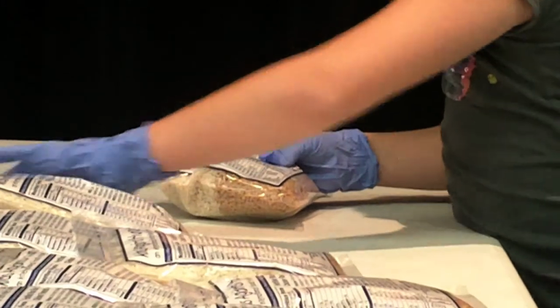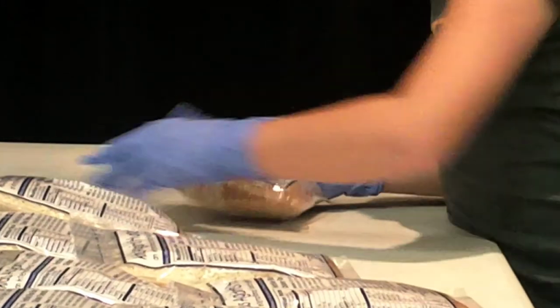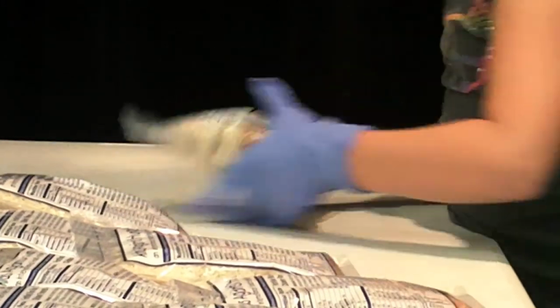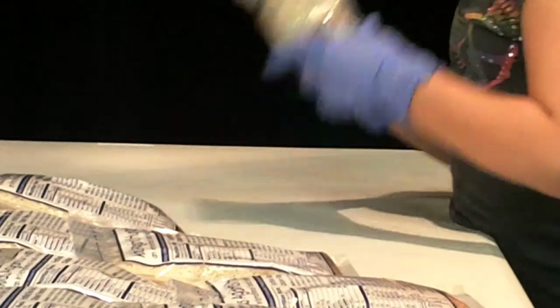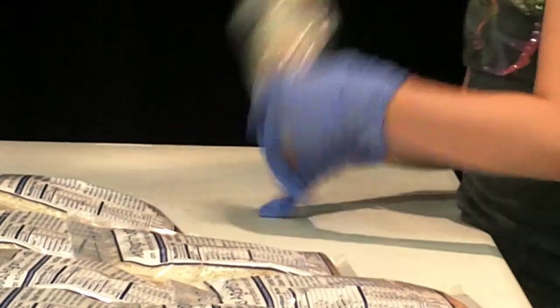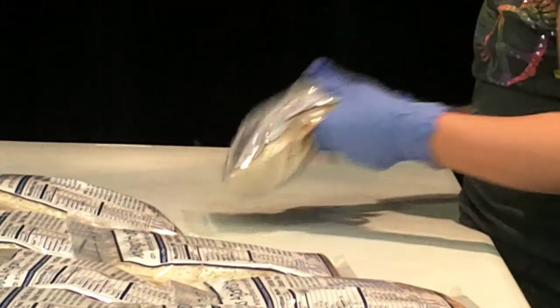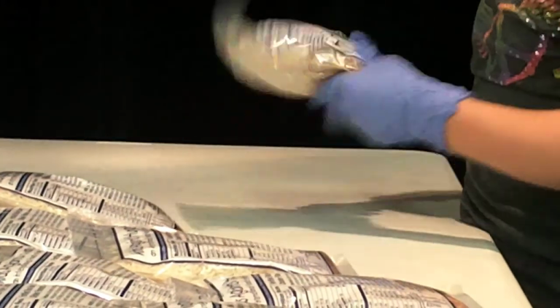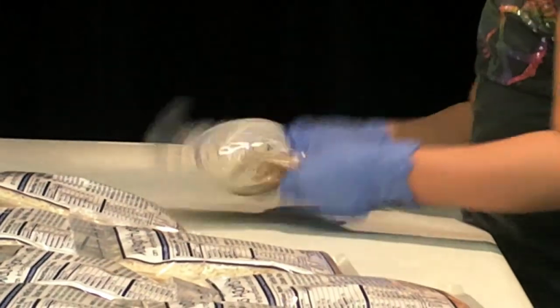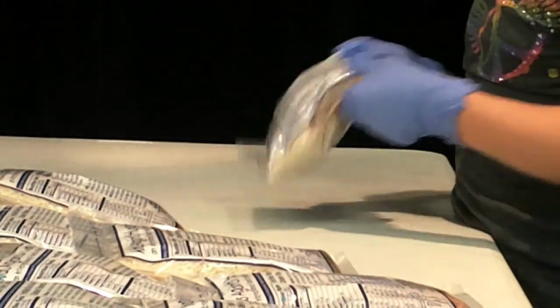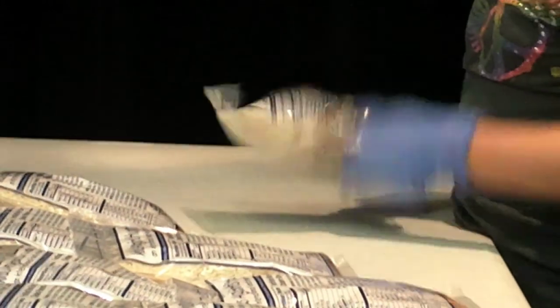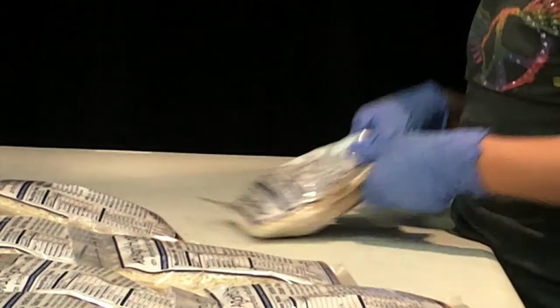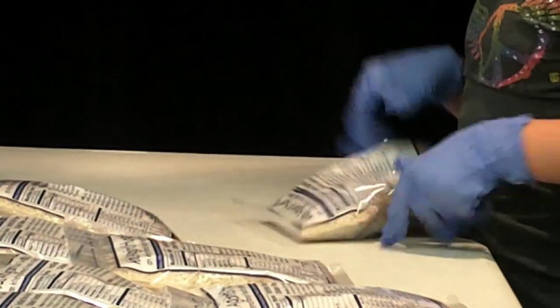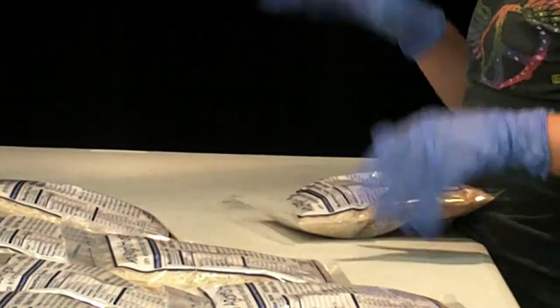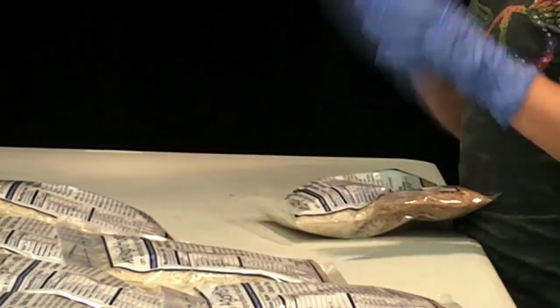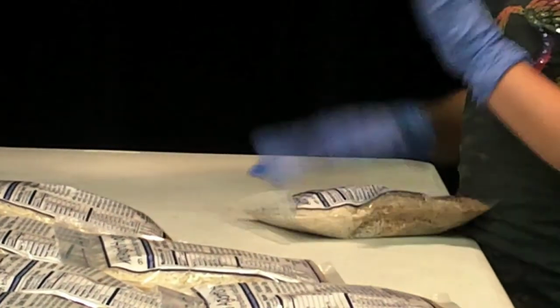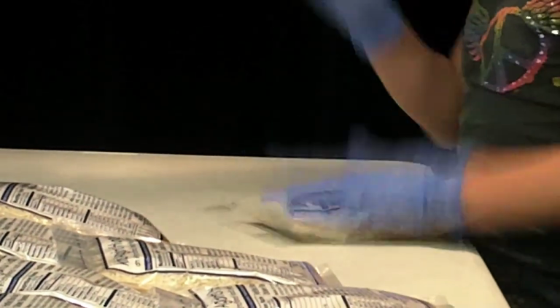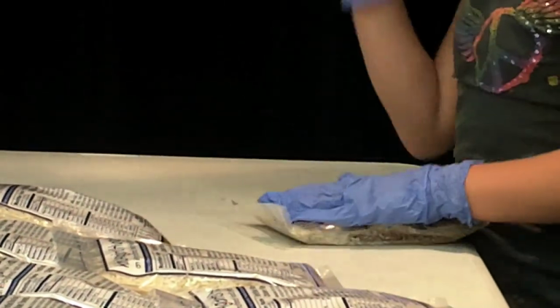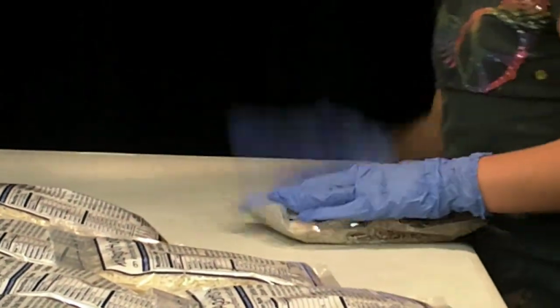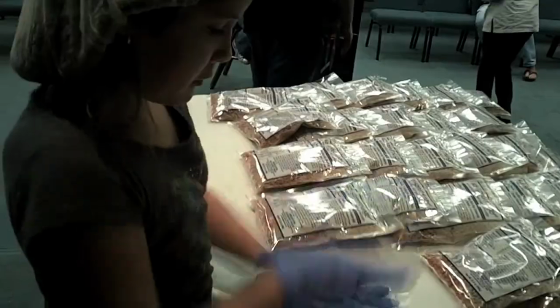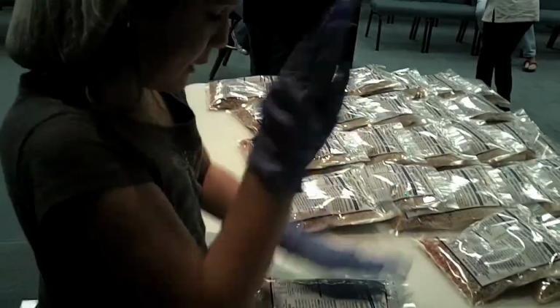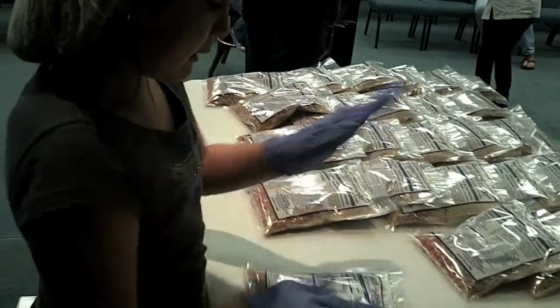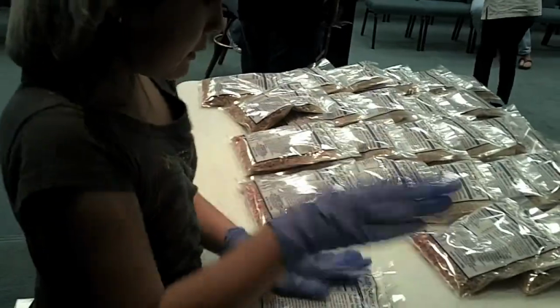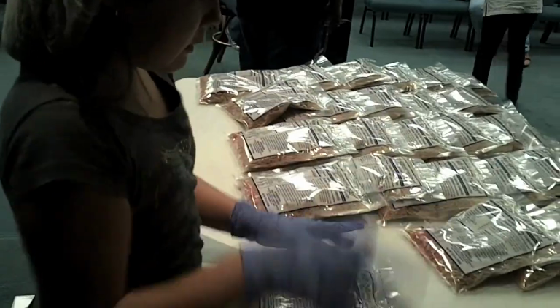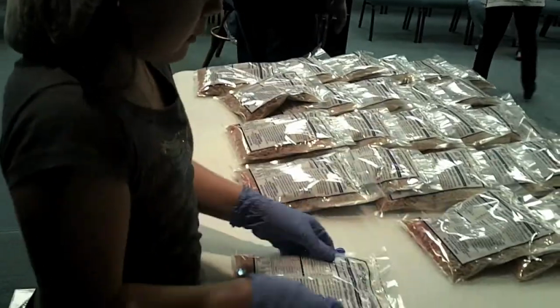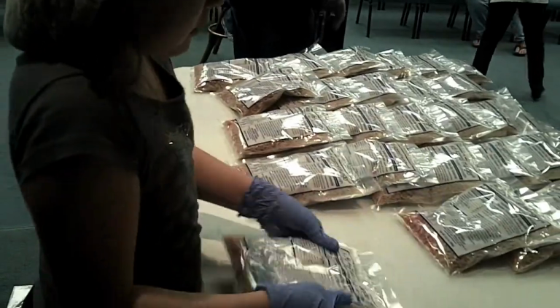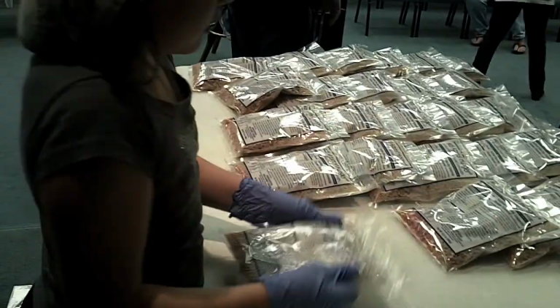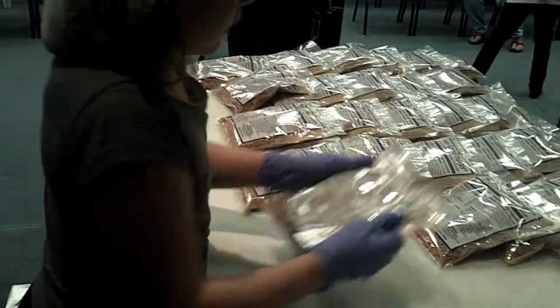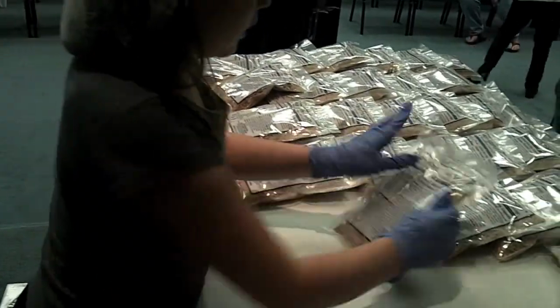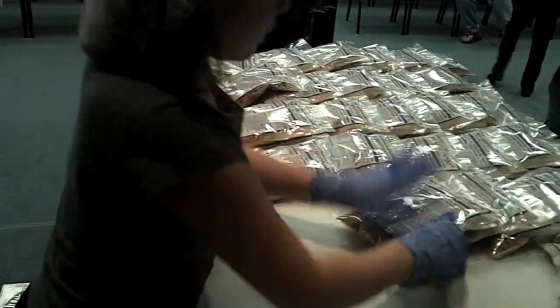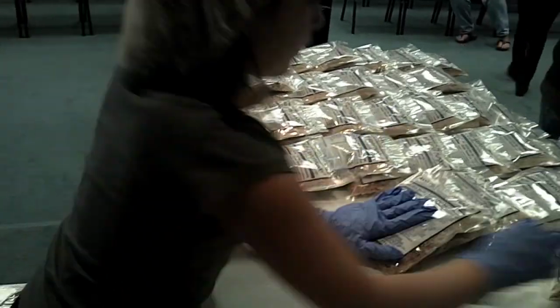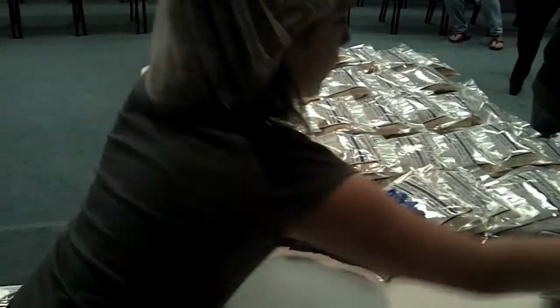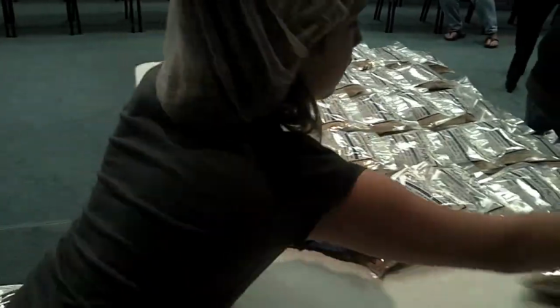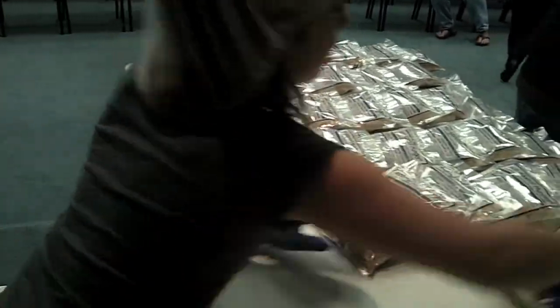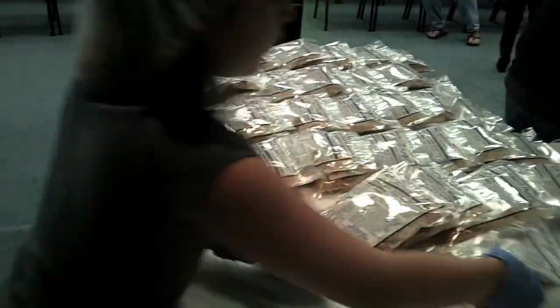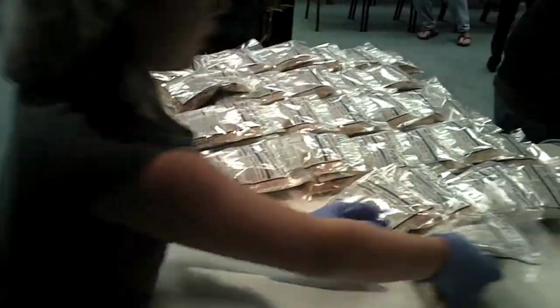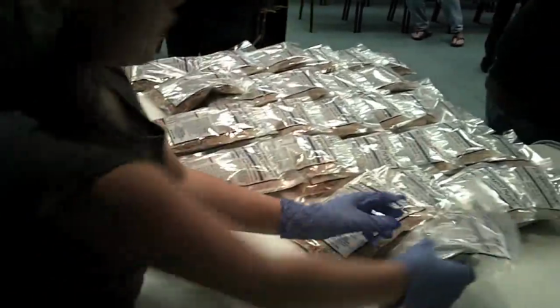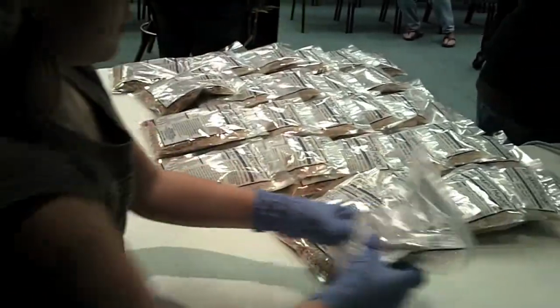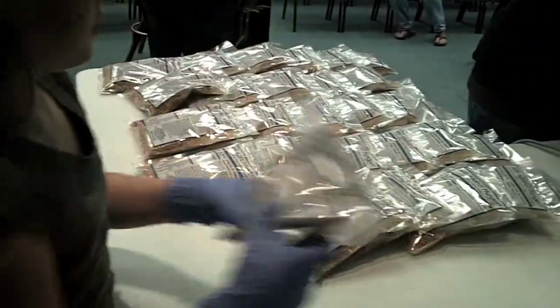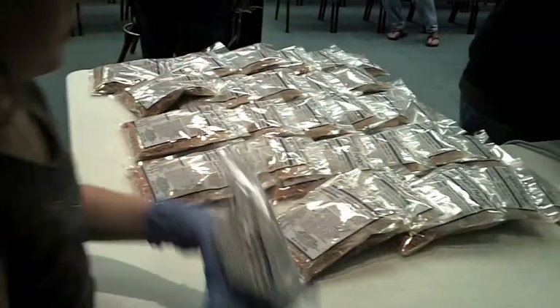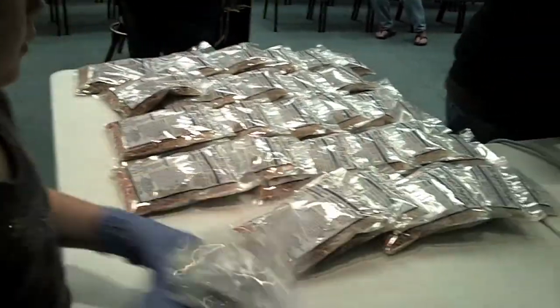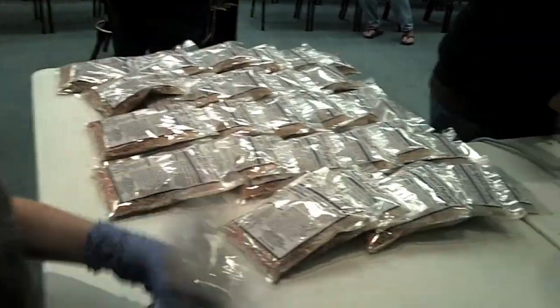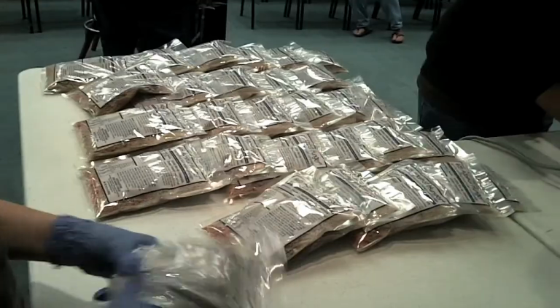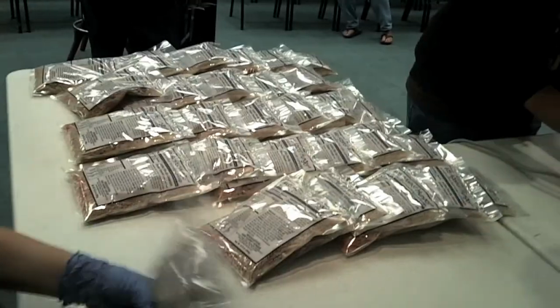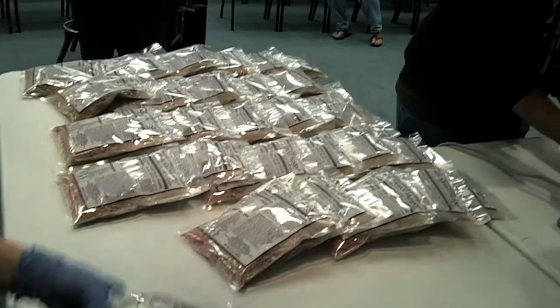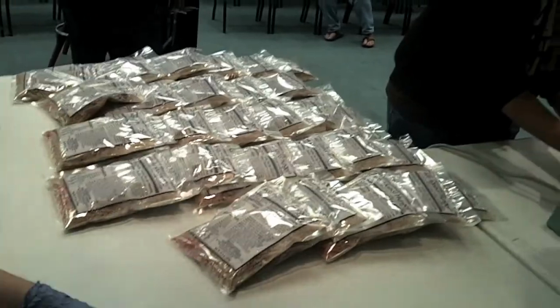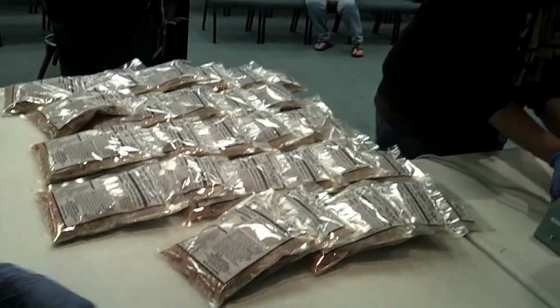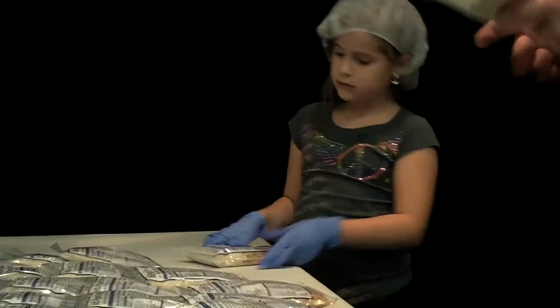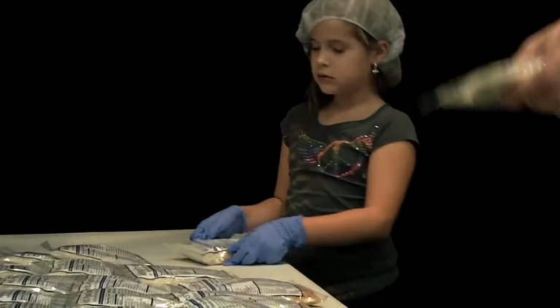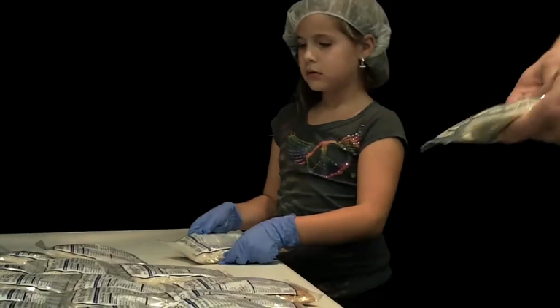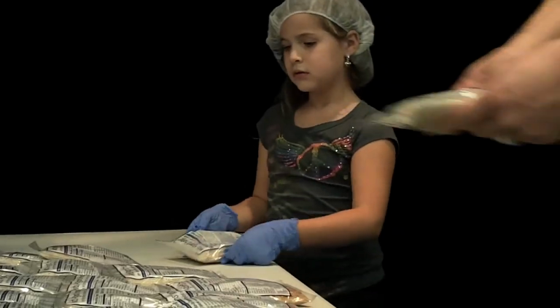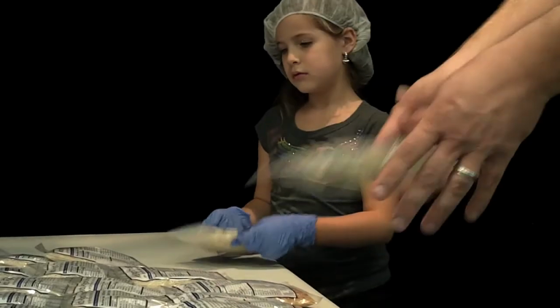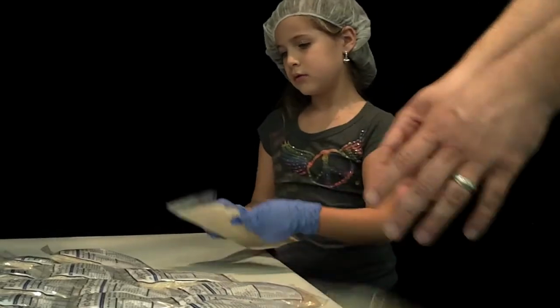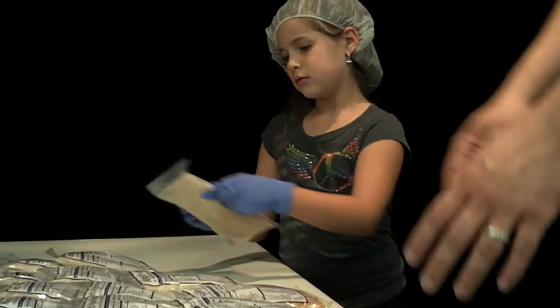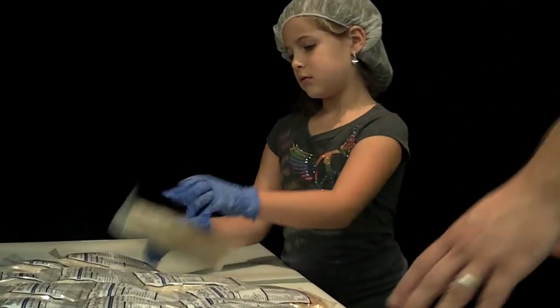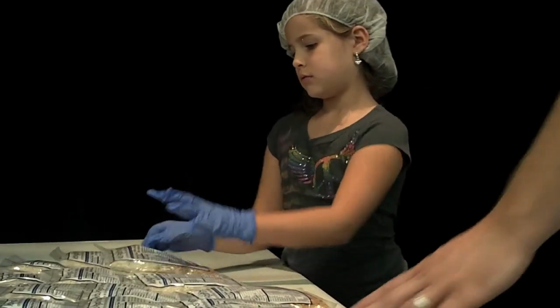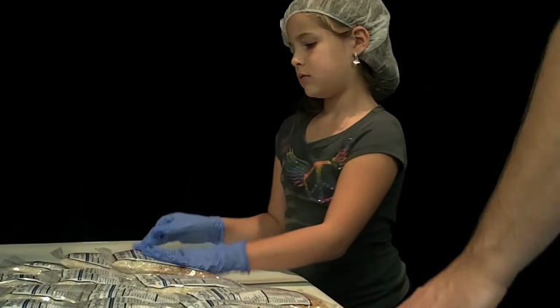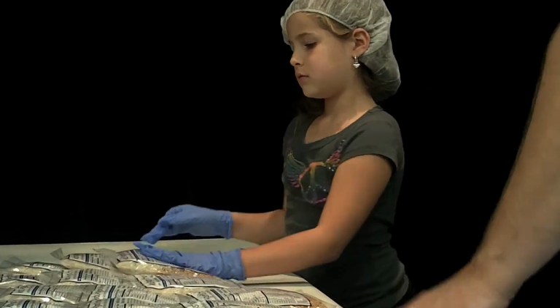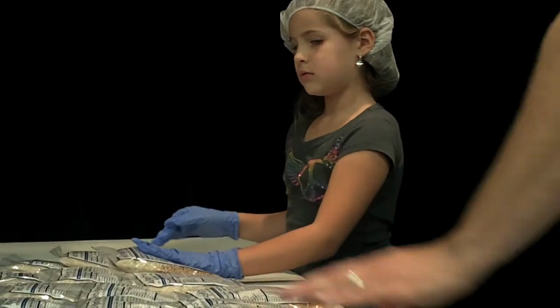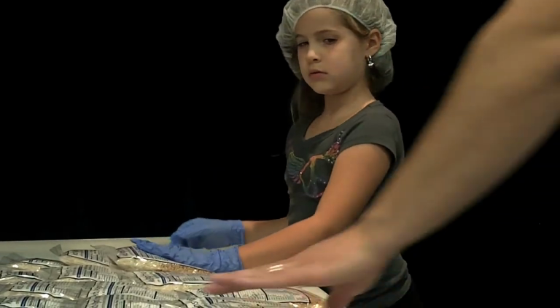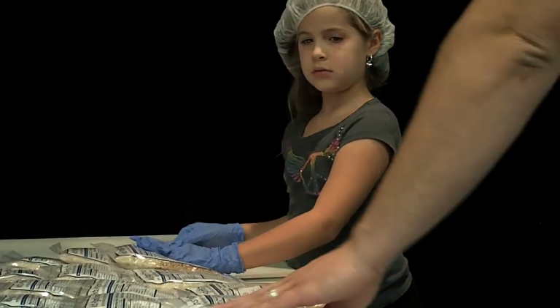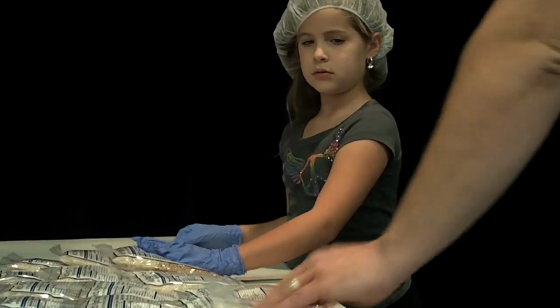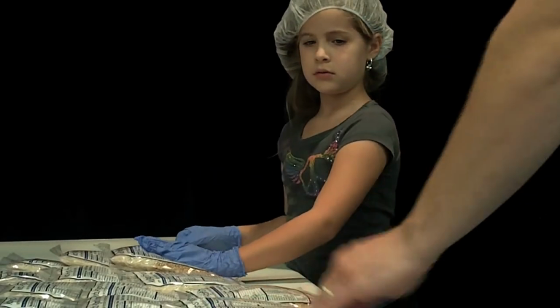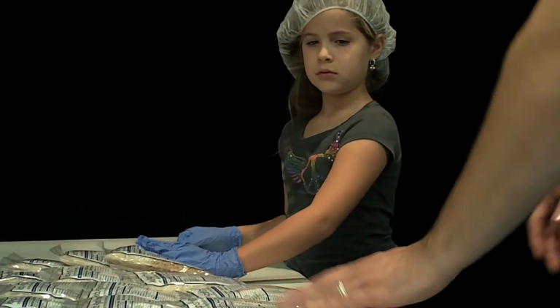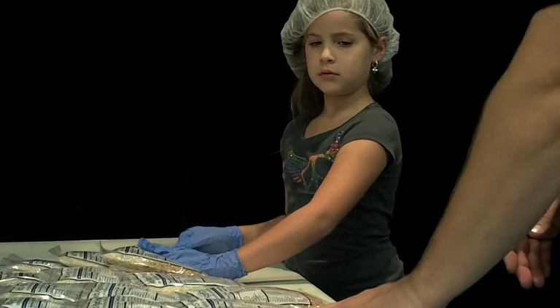Finally, younger kids can be used to flatten out the bags and count to 36. That's 36 bags per box, and then the box is sealed.